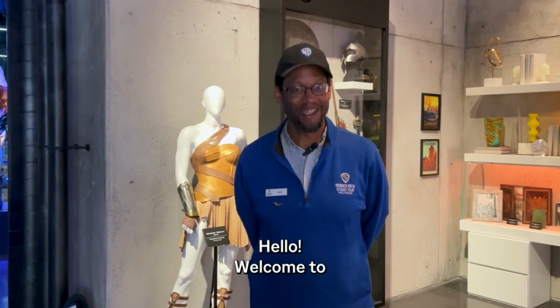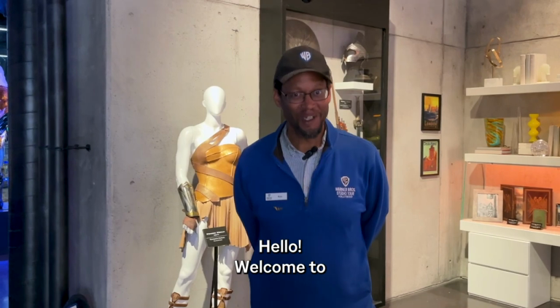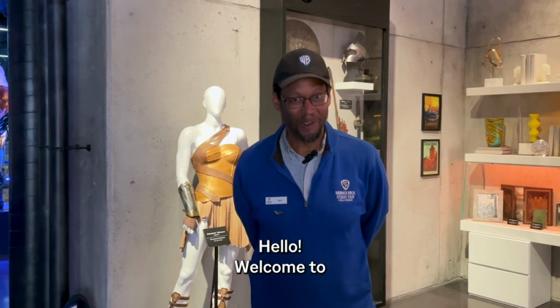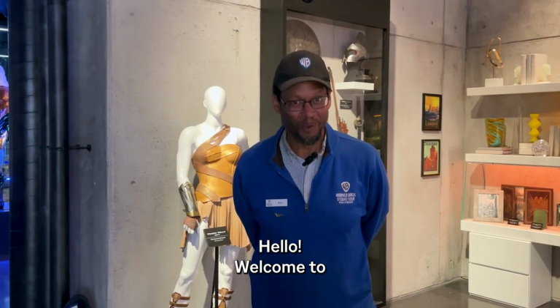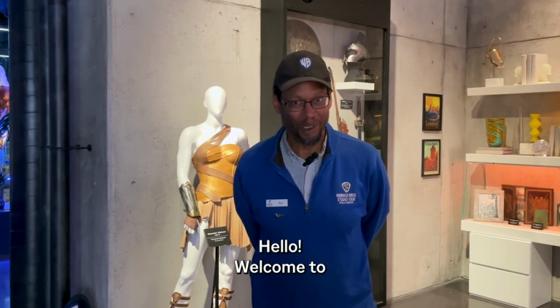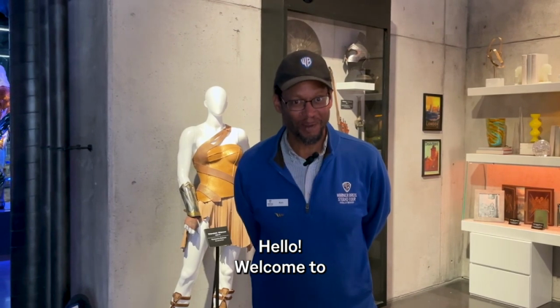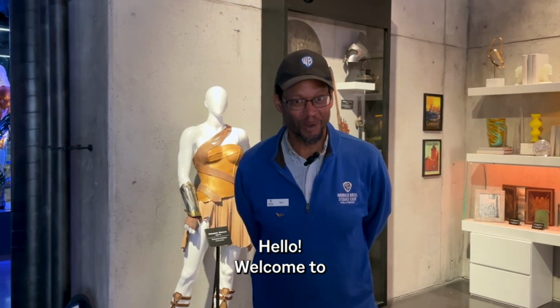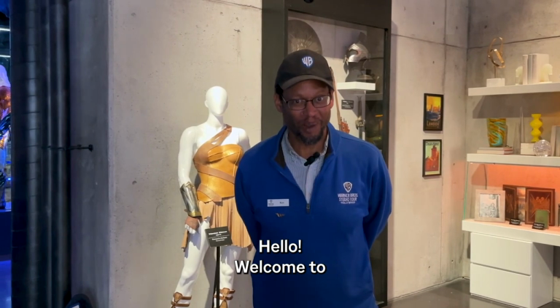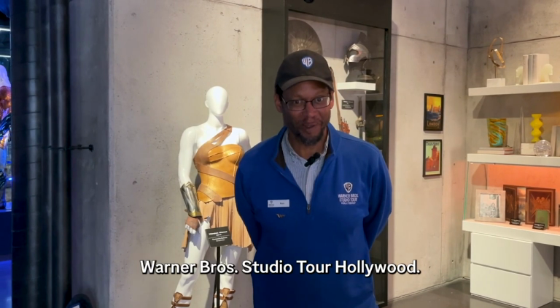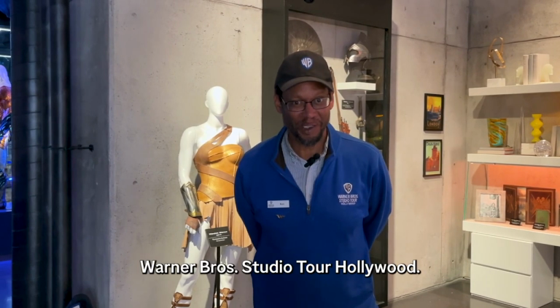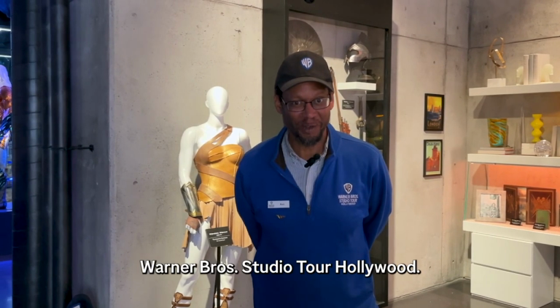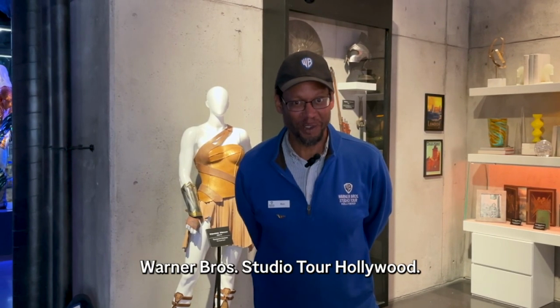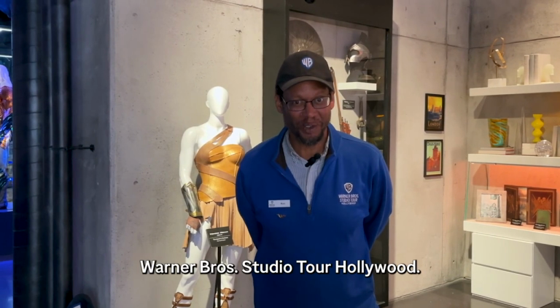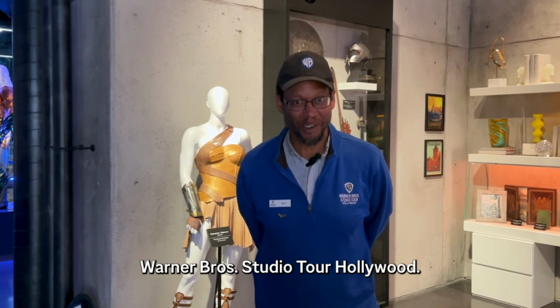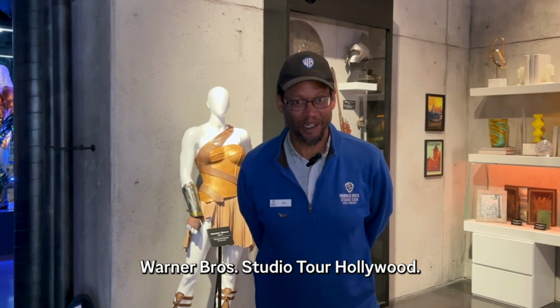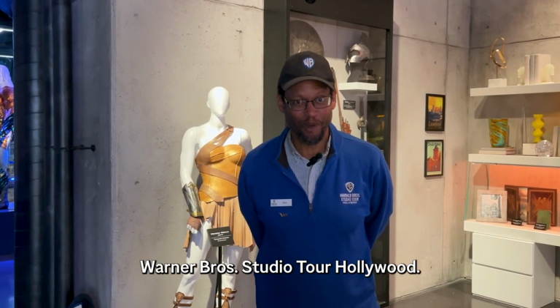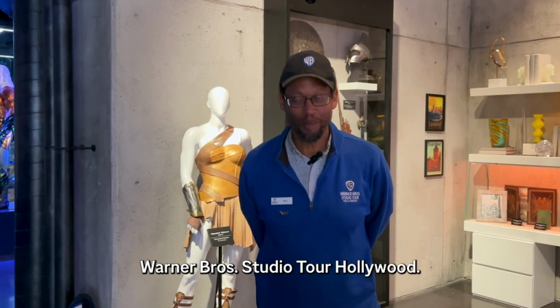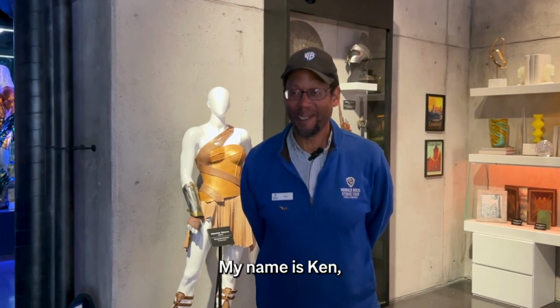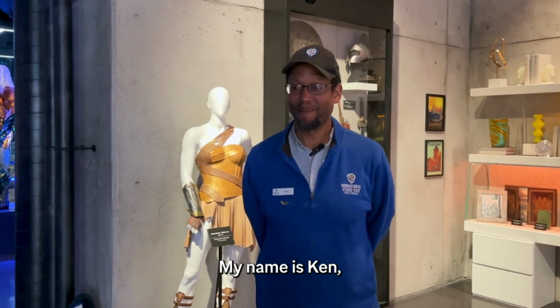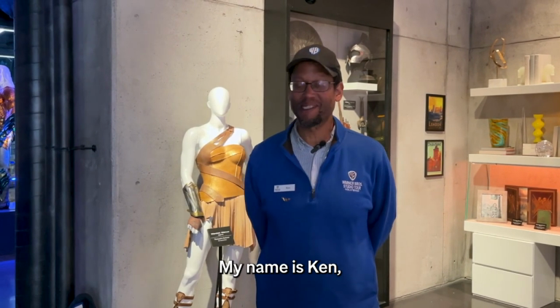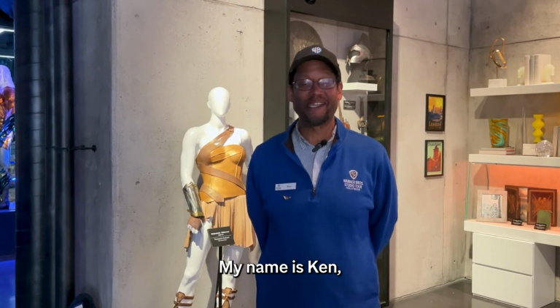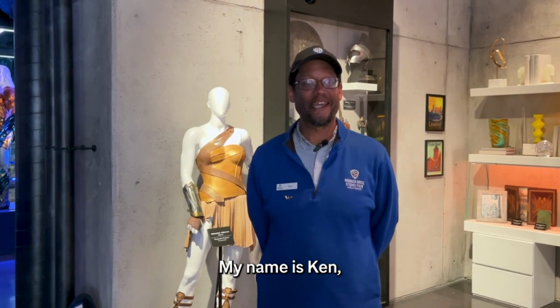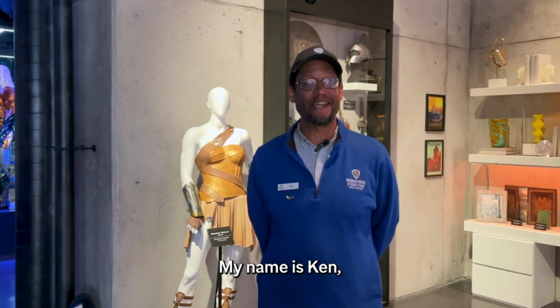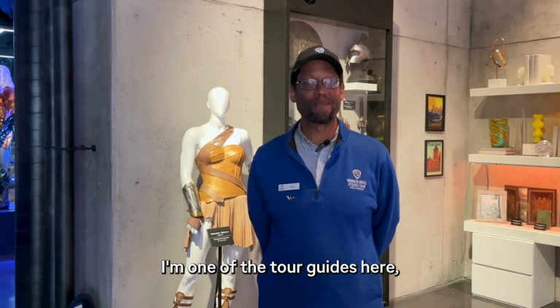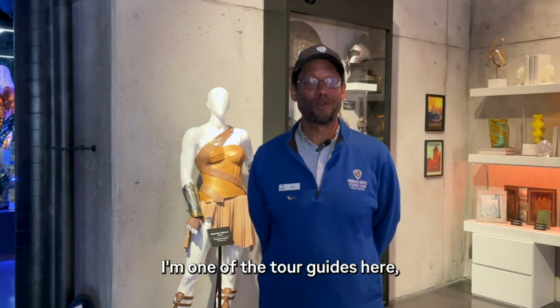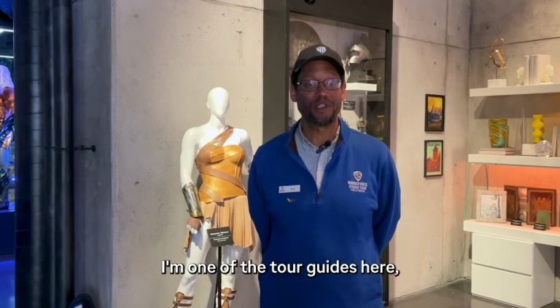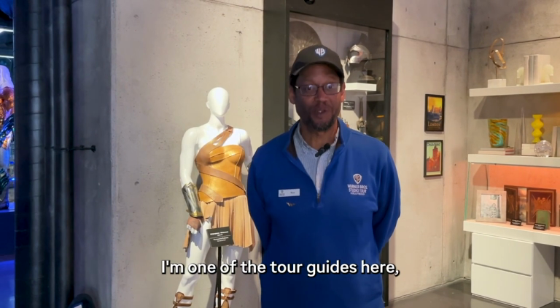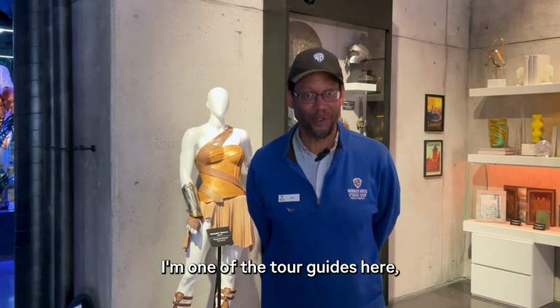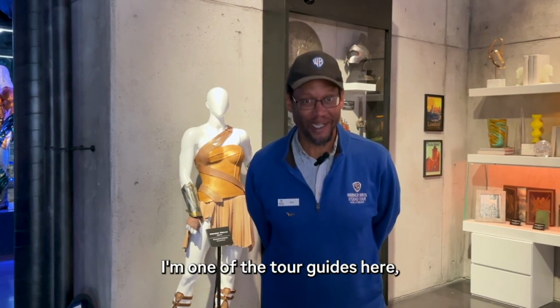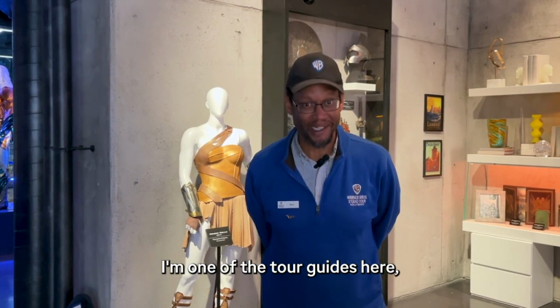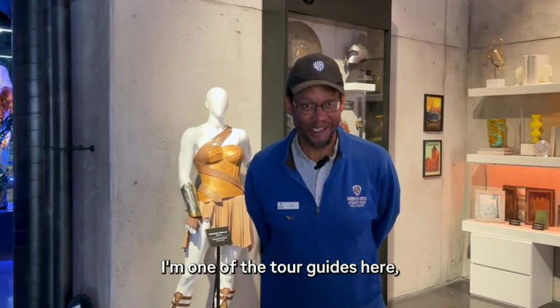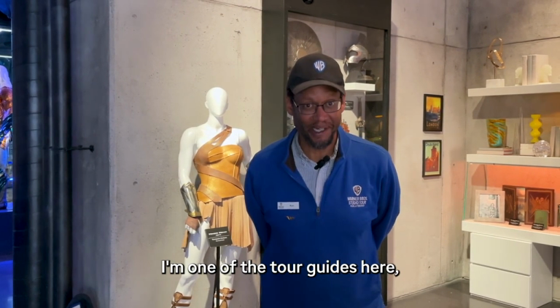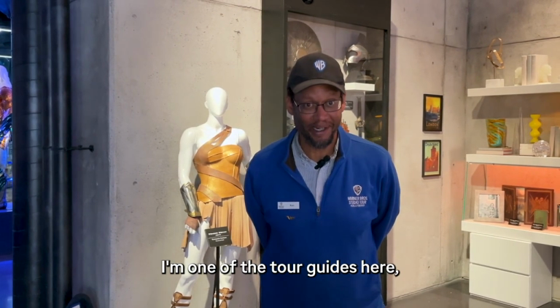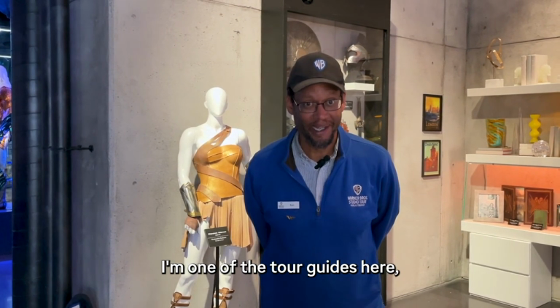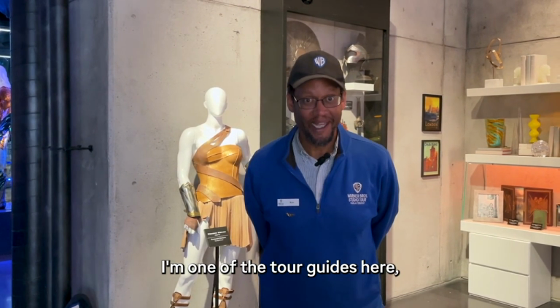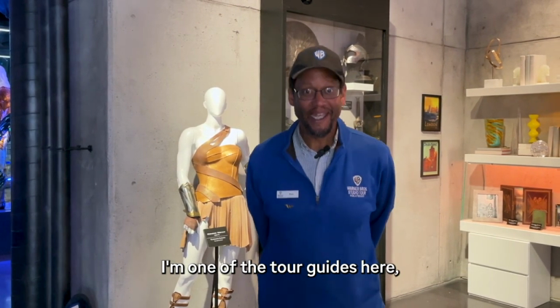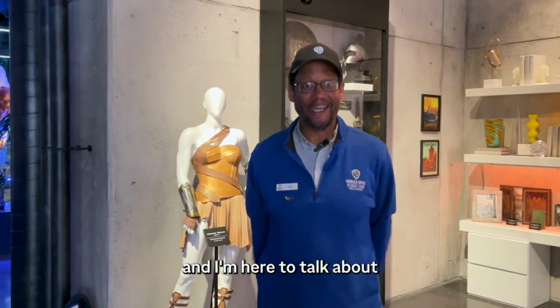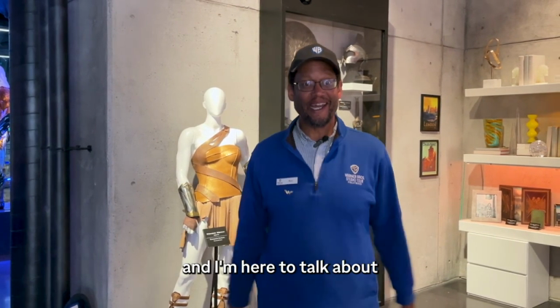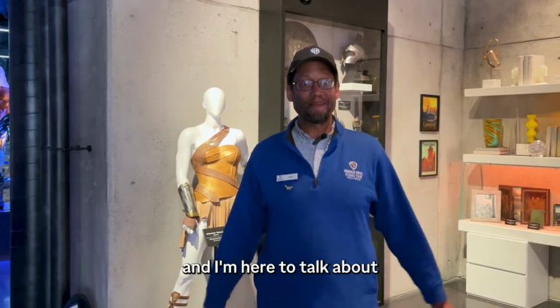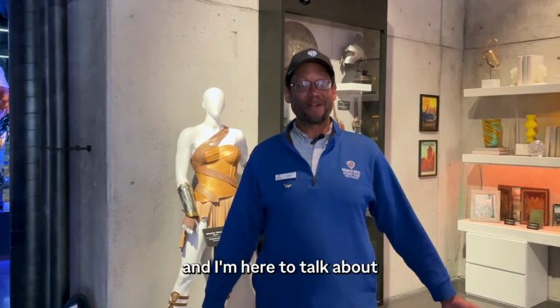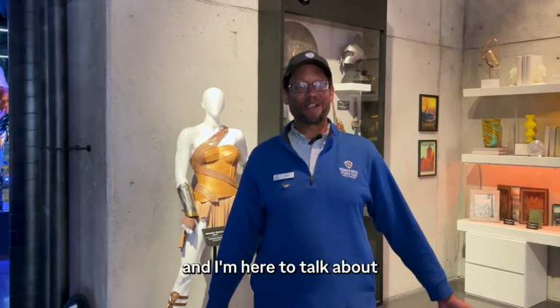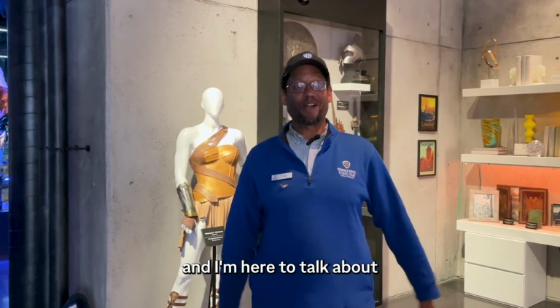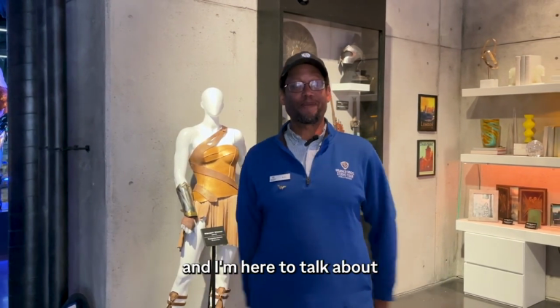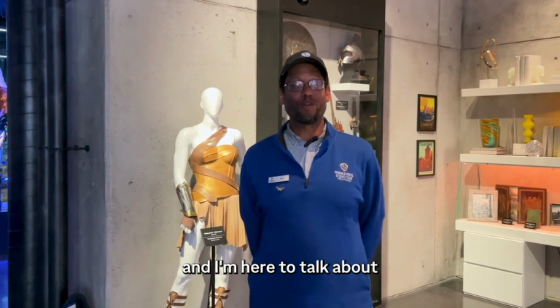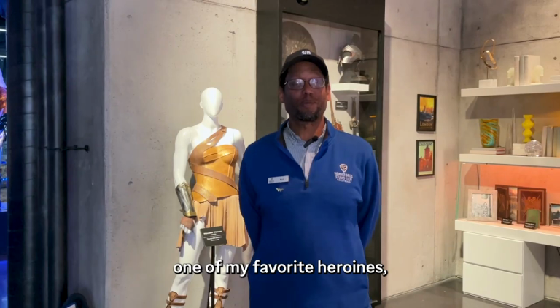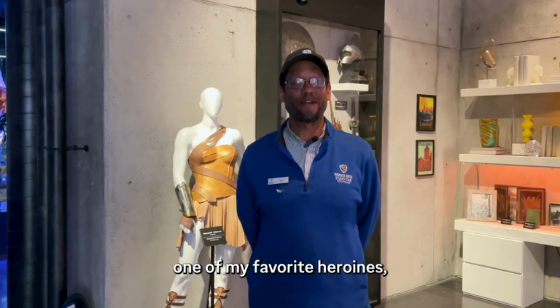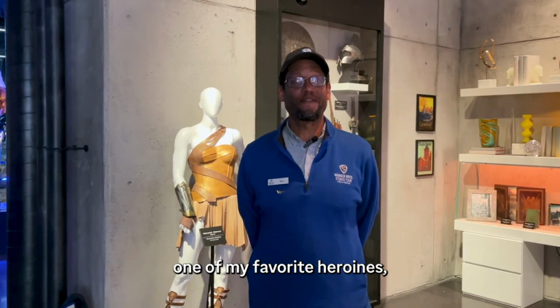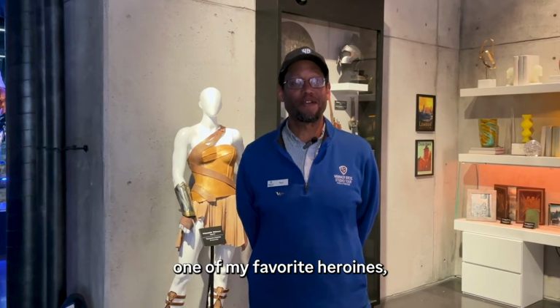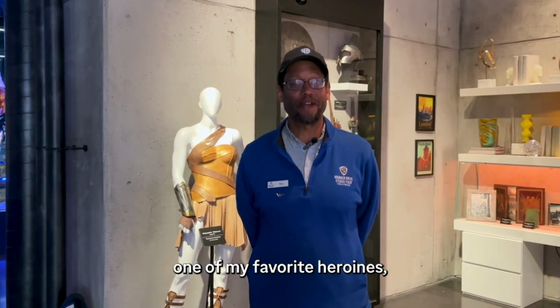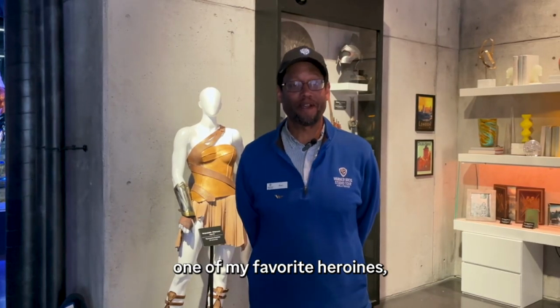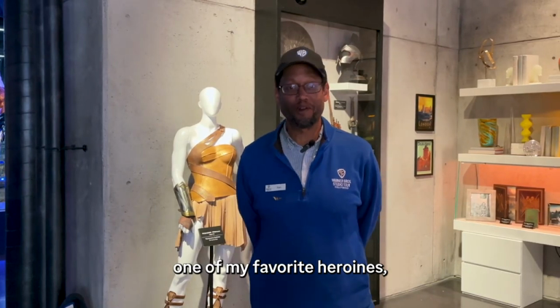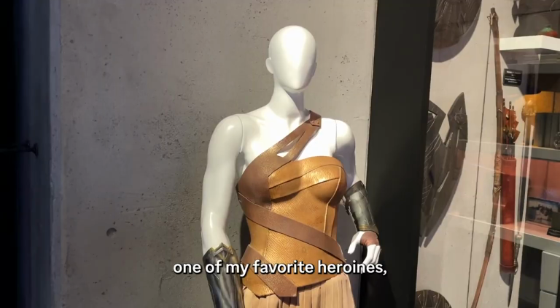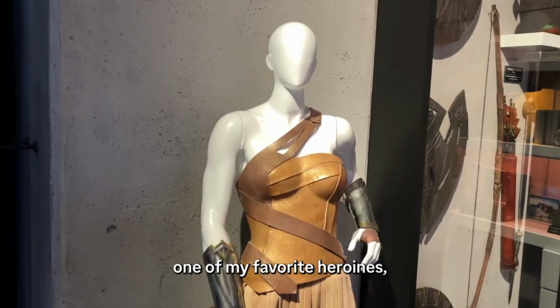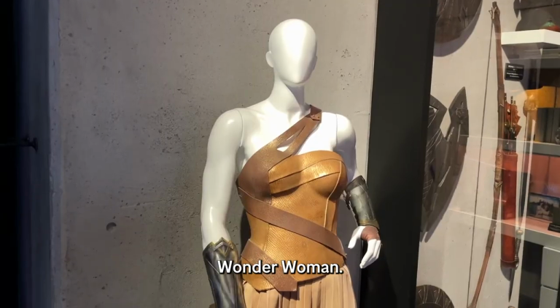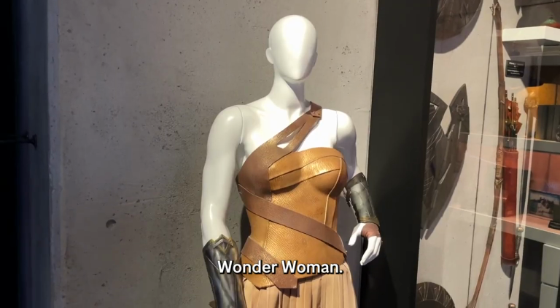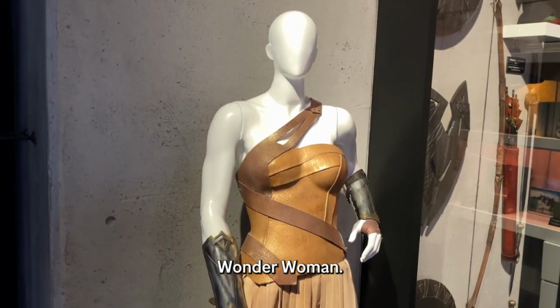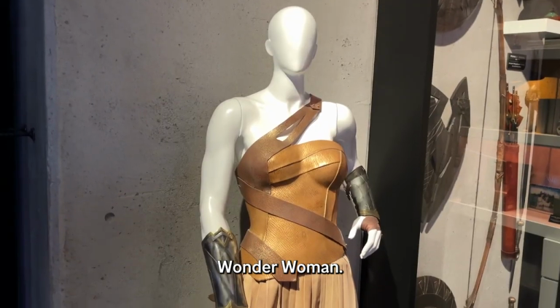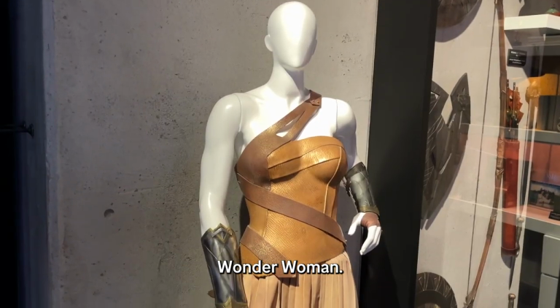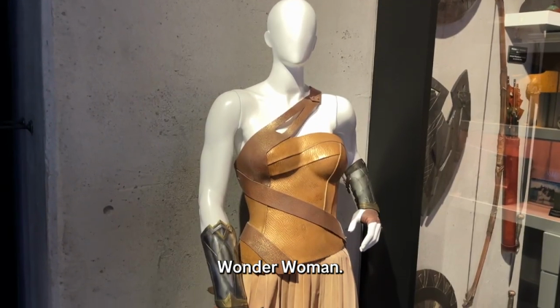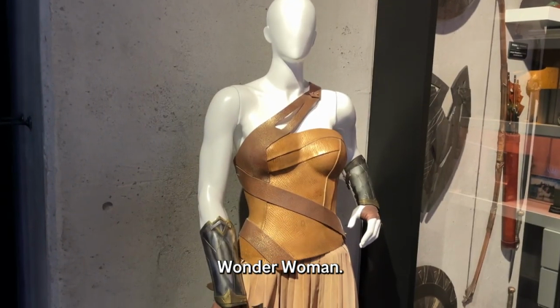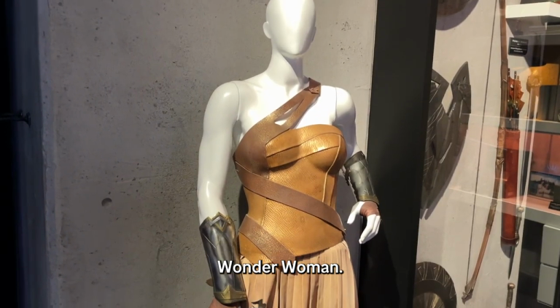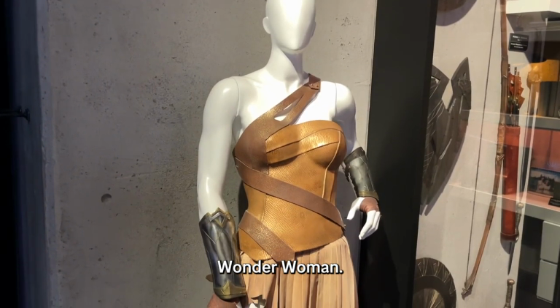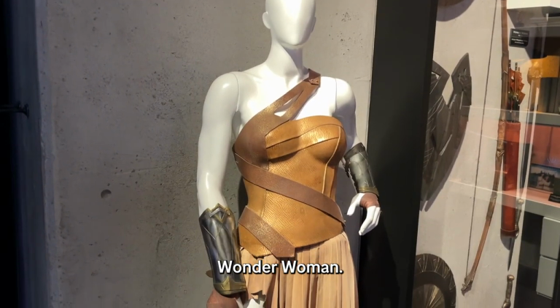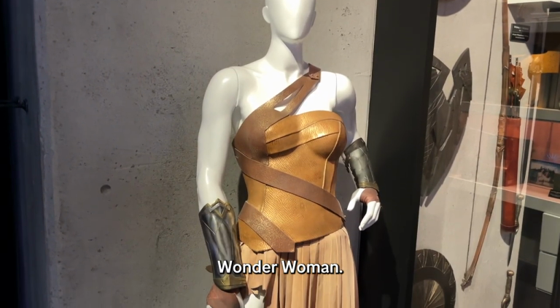Hello, welcome to Warner Brothers Studio Tour Hollywood. My name is Ken, I'm one of the tour guides here. And I'm here to talk about one of my favorite heroines, Wonder Woman.